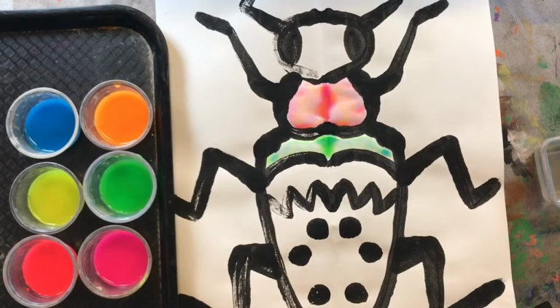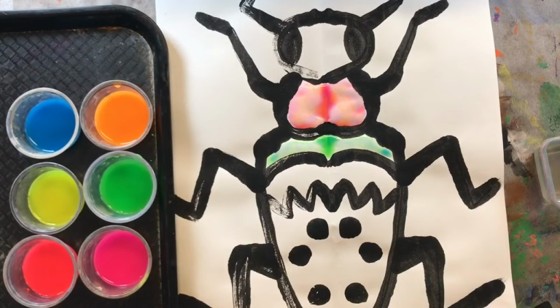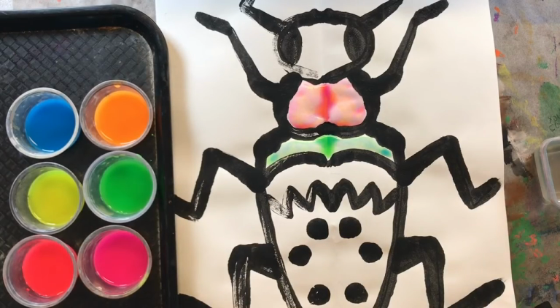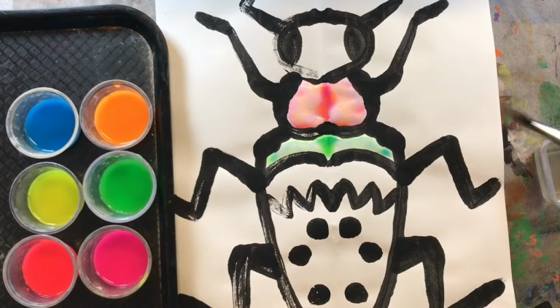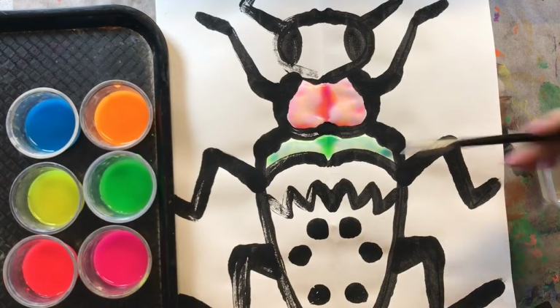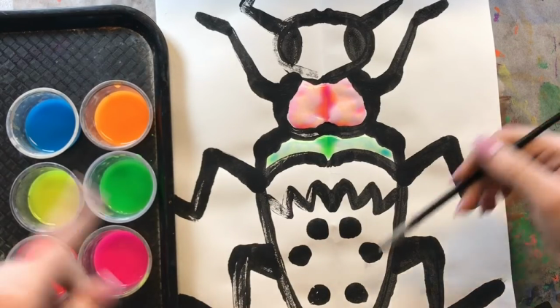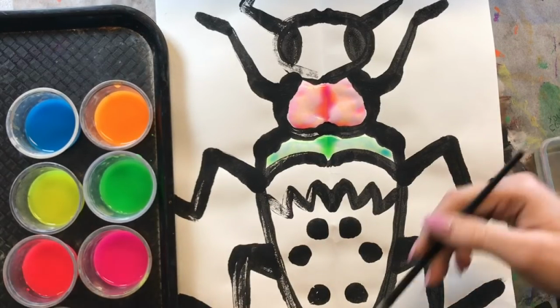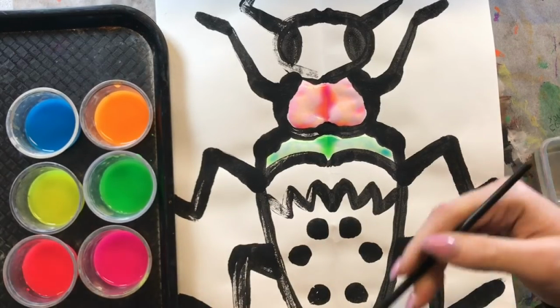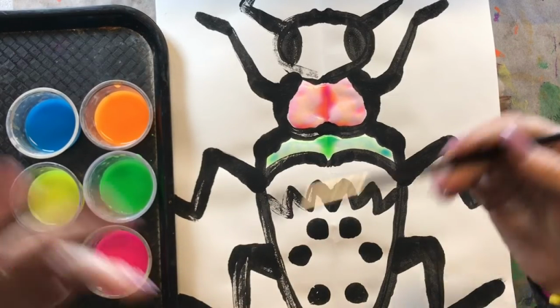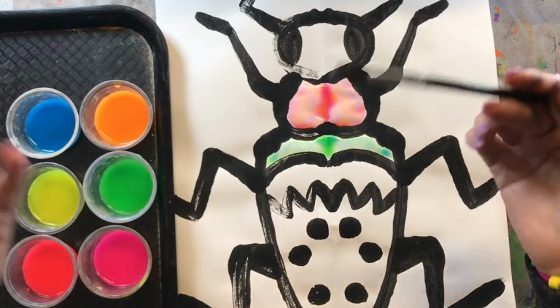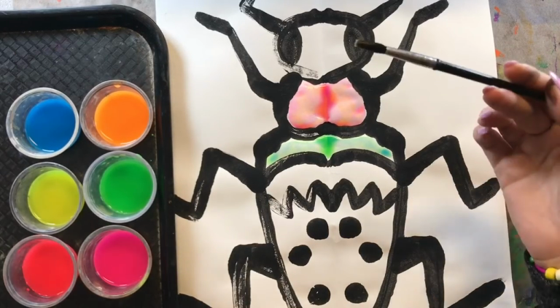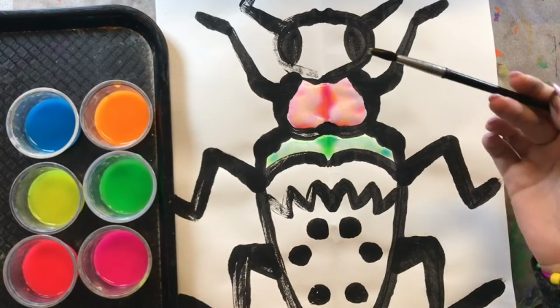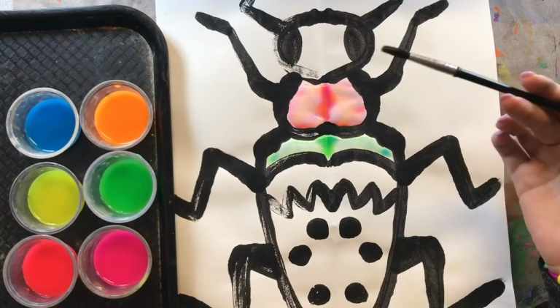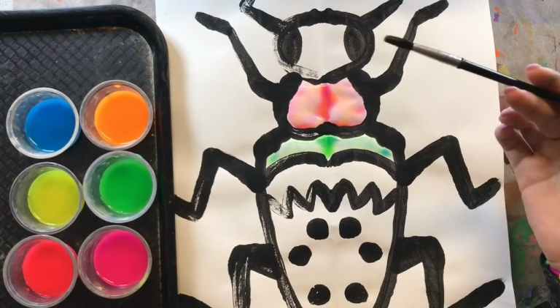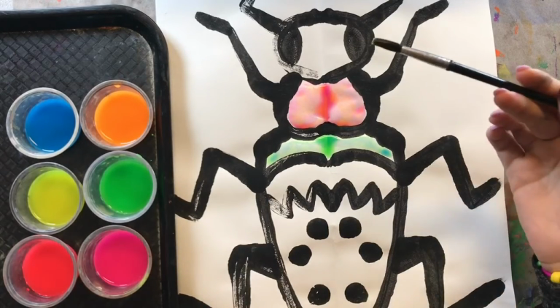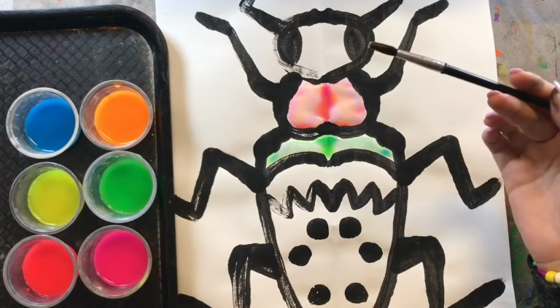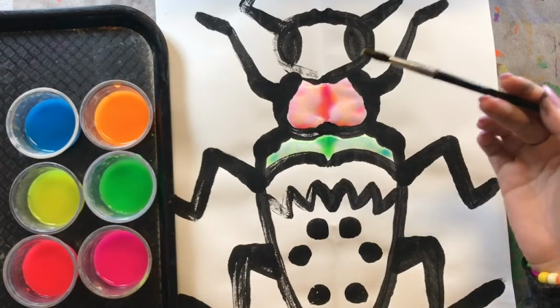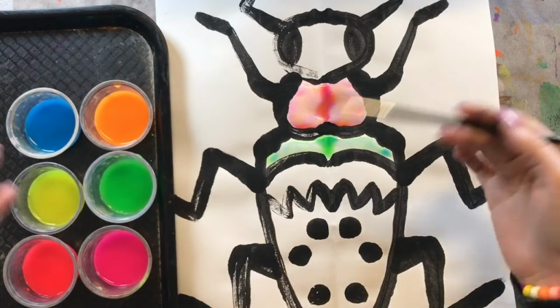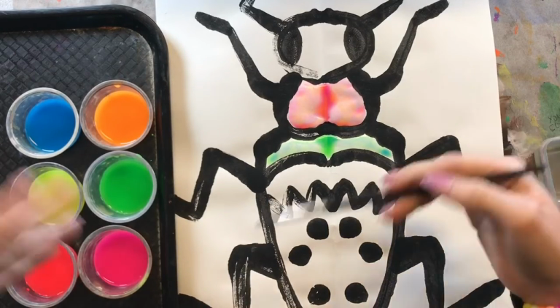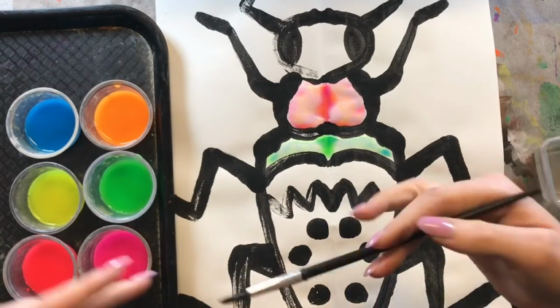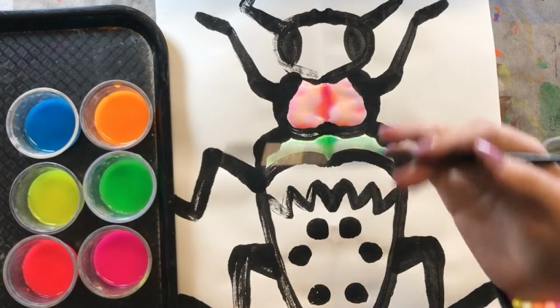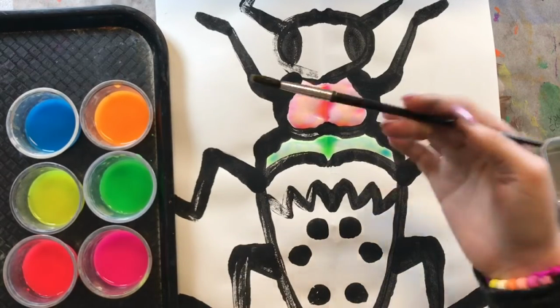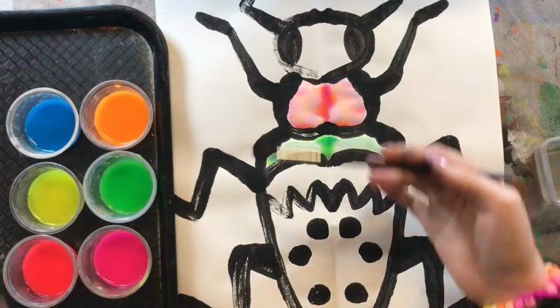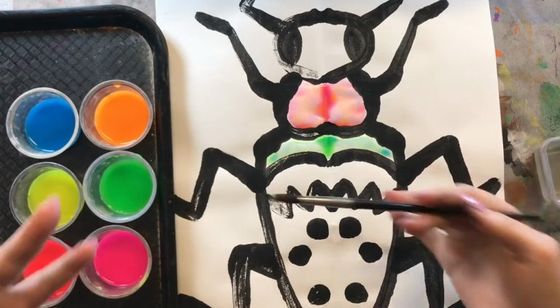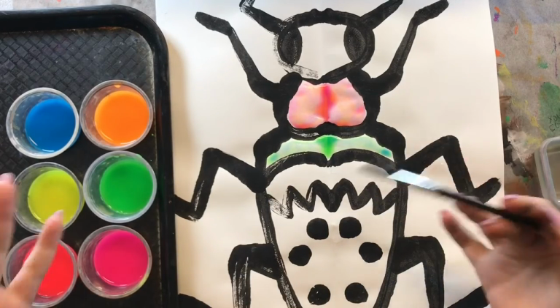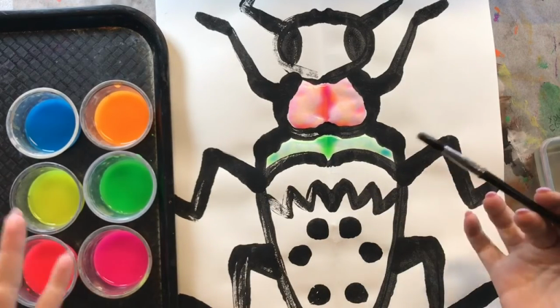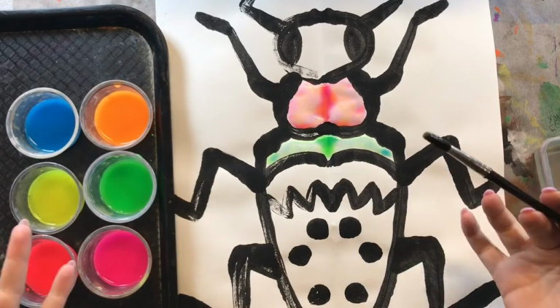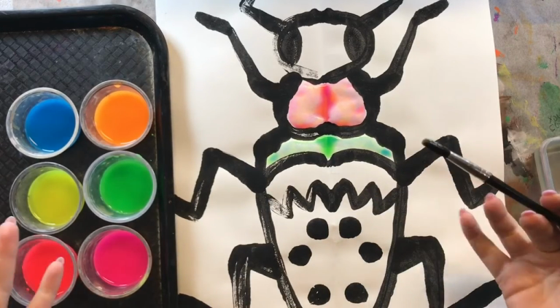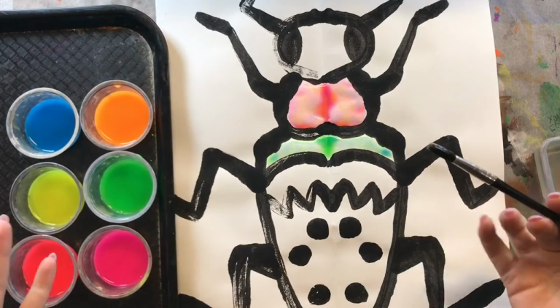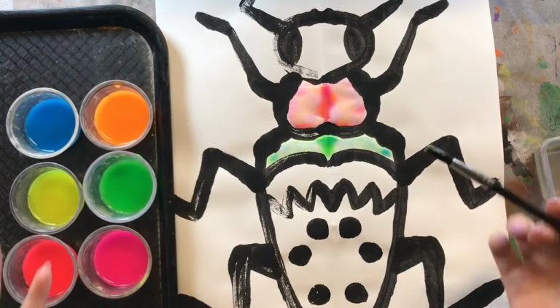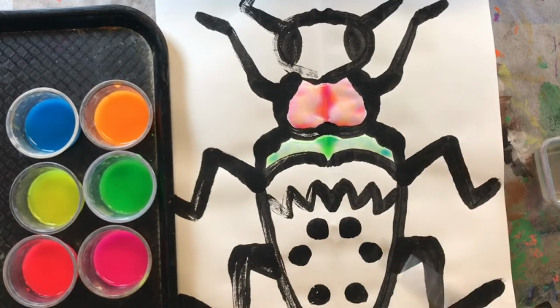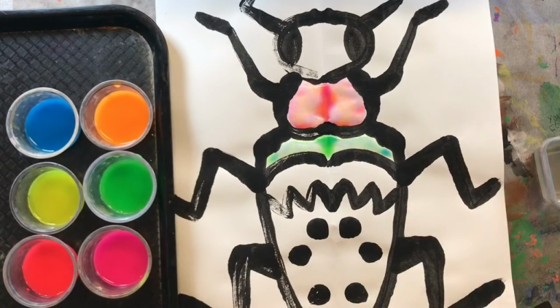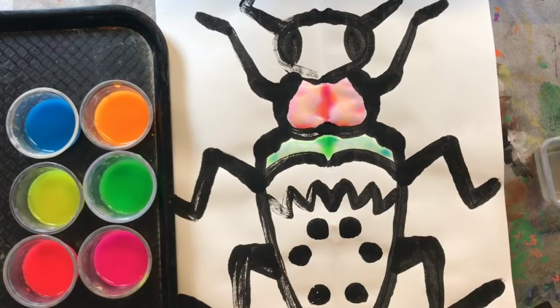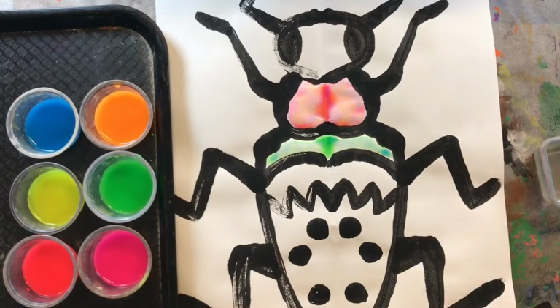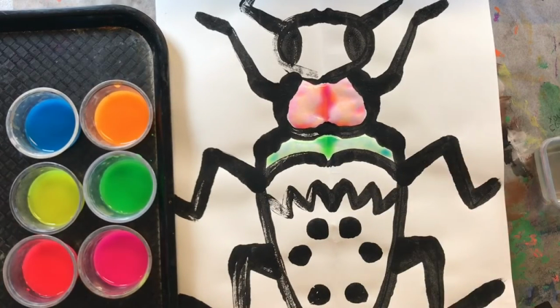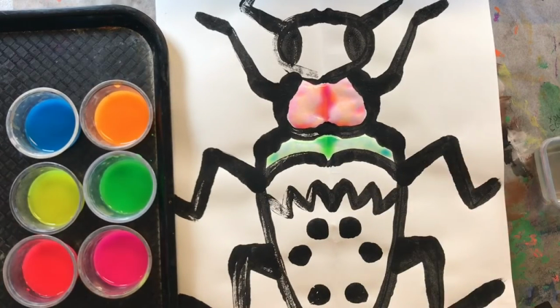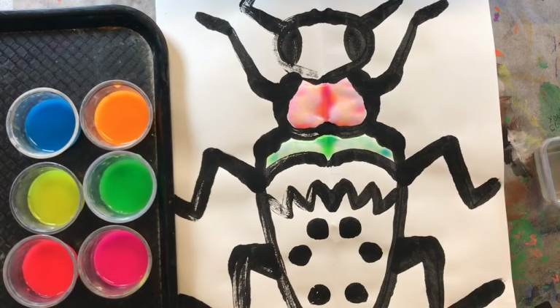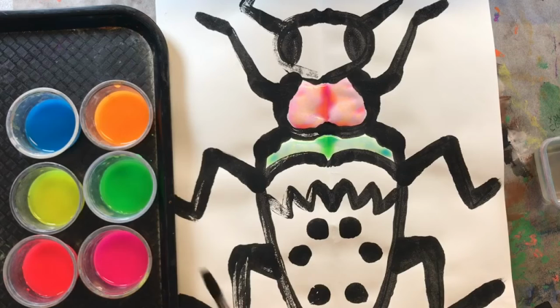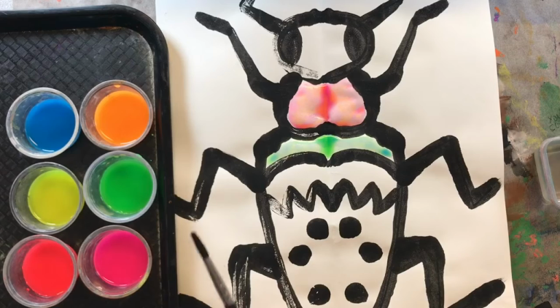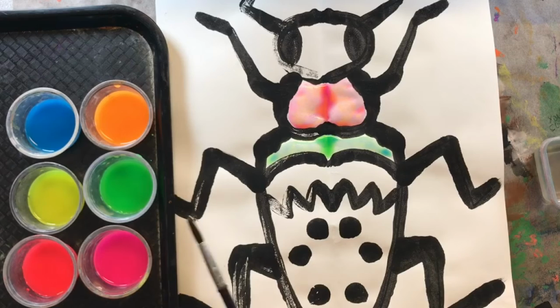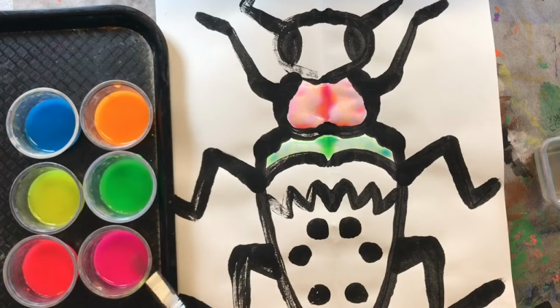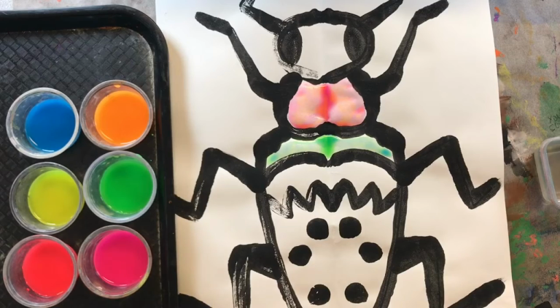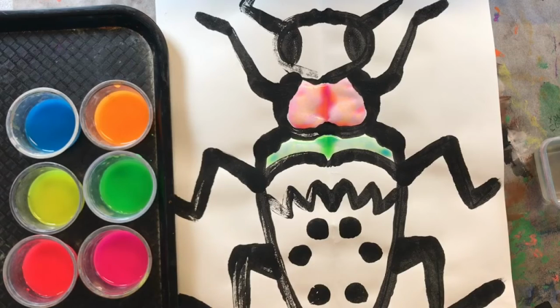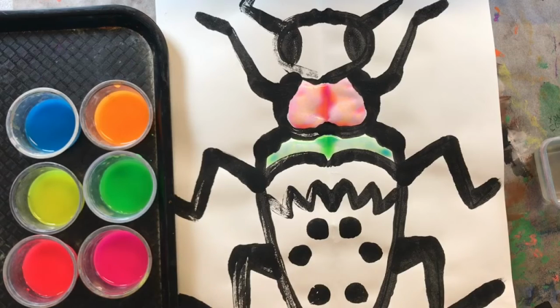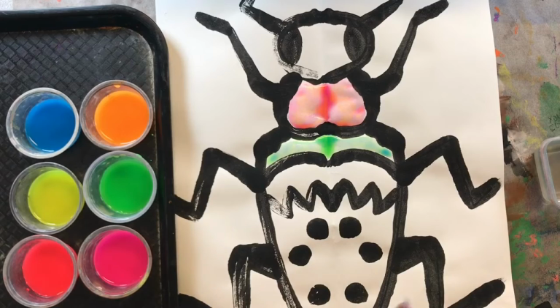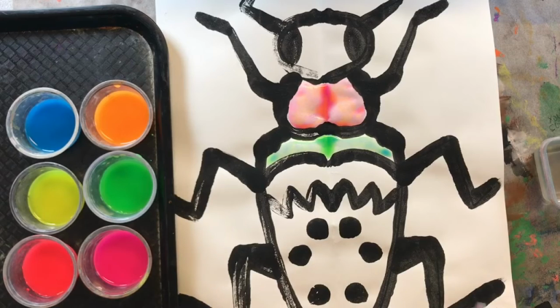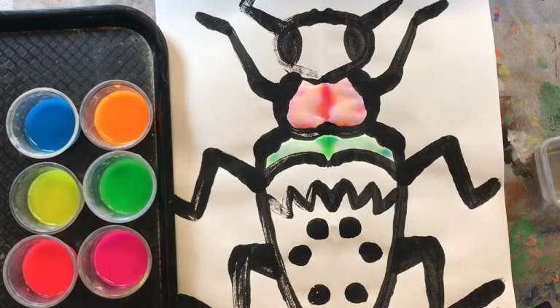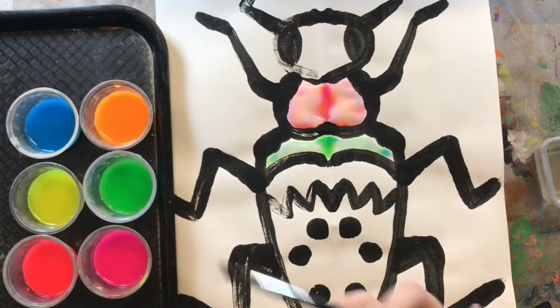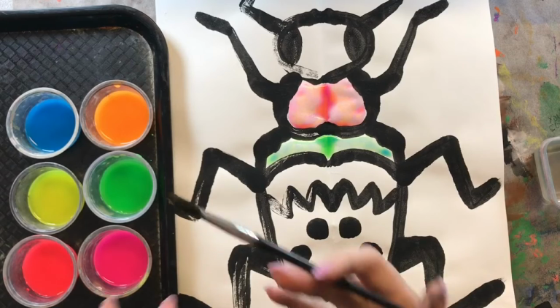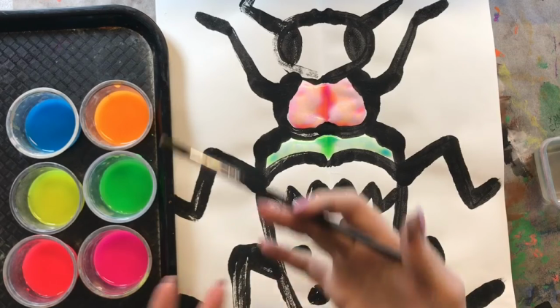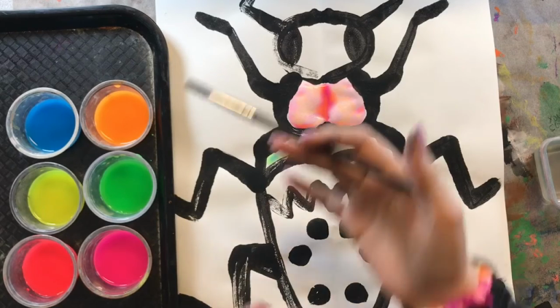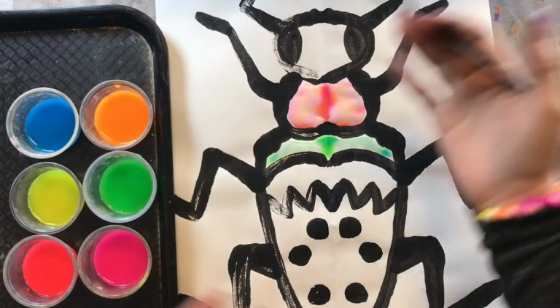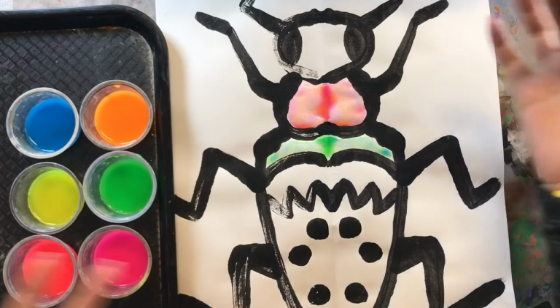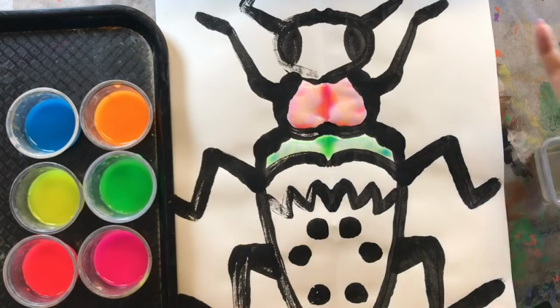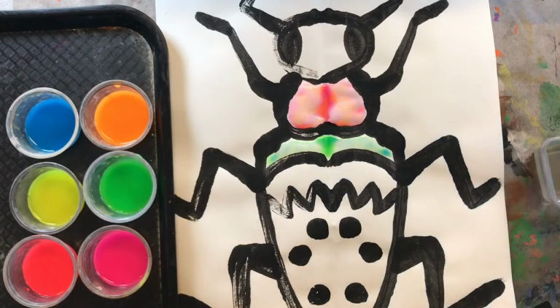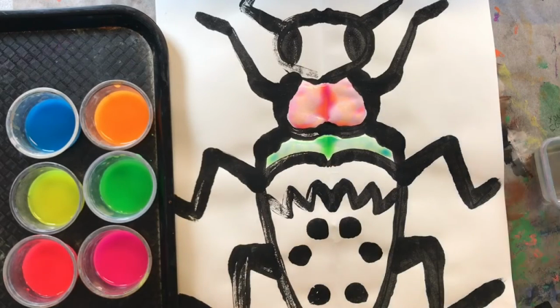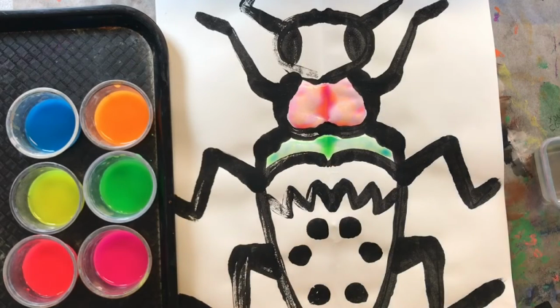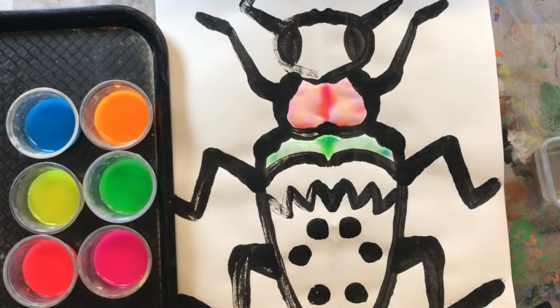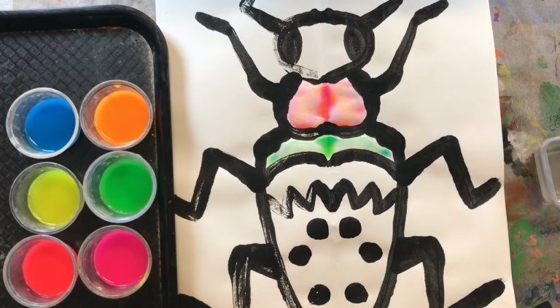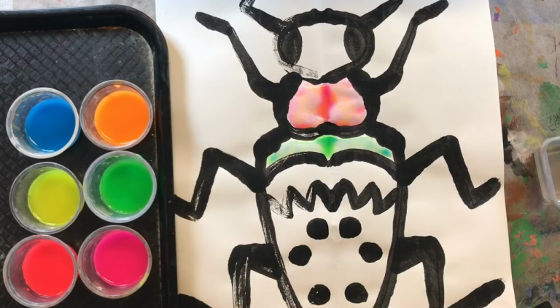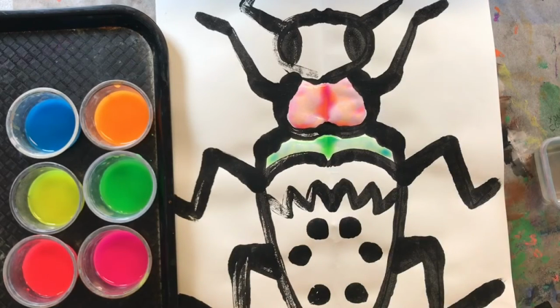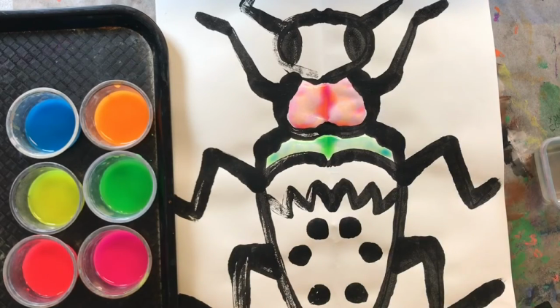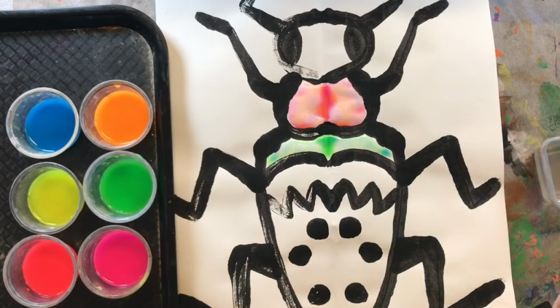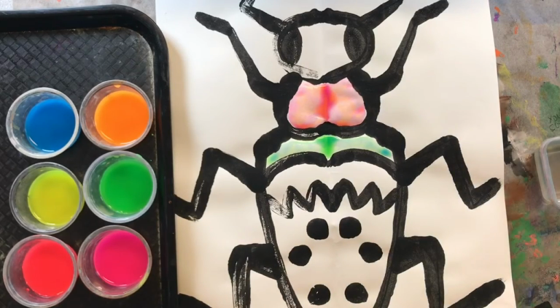I am going to go ahead and speed this up because I think you guys are catching on. I will be right back to show you what my colorful beetle looks like.